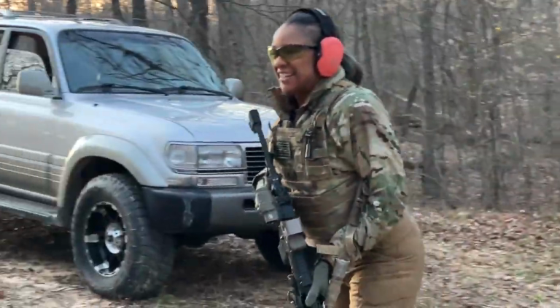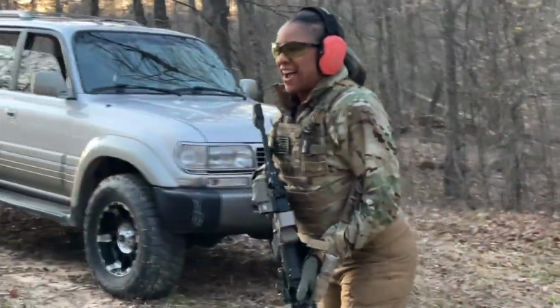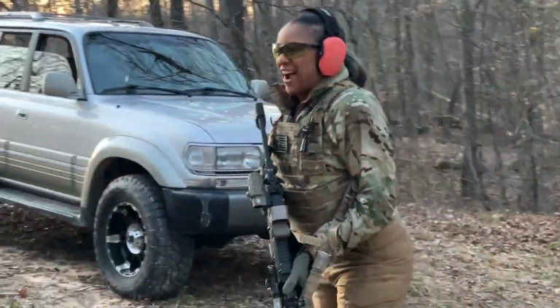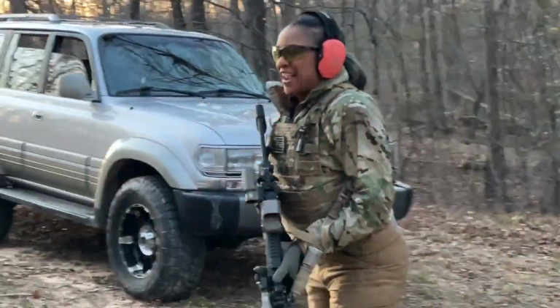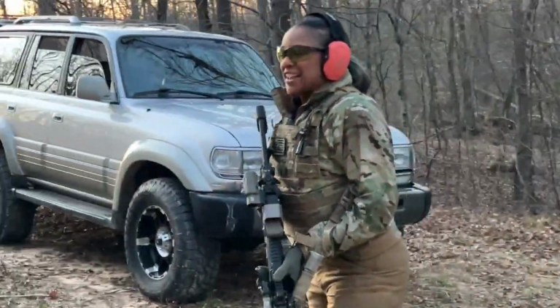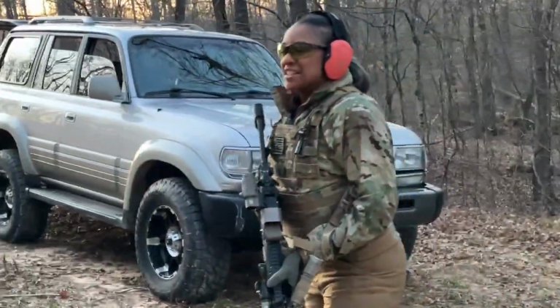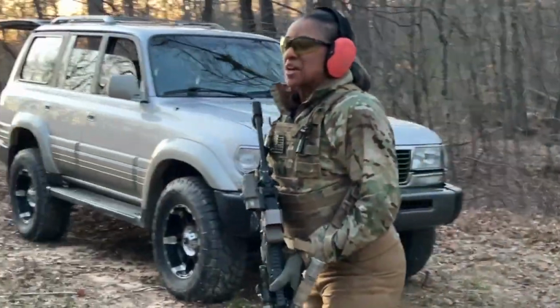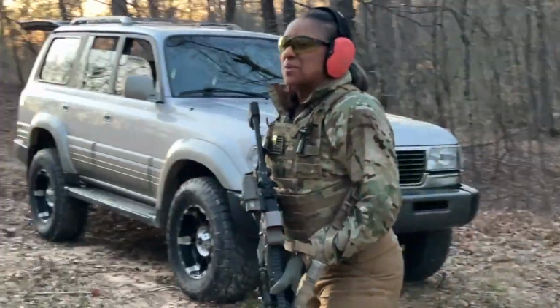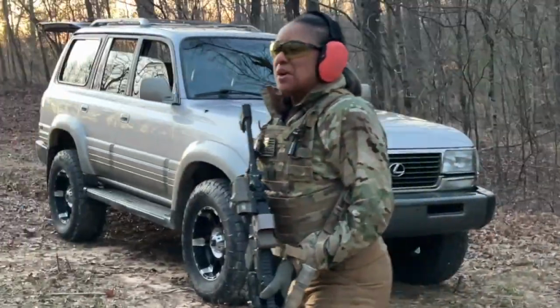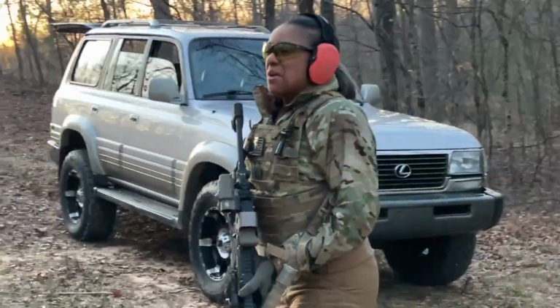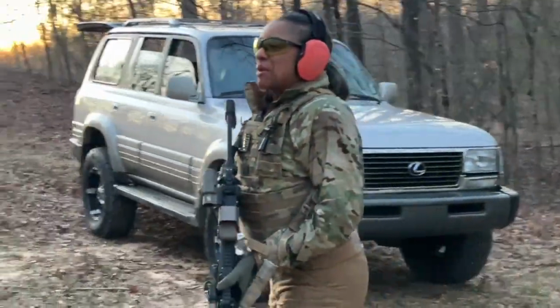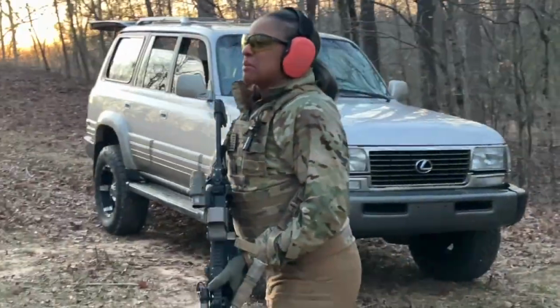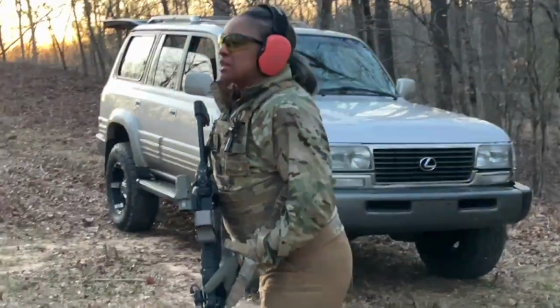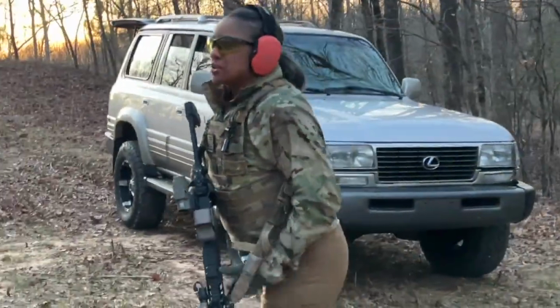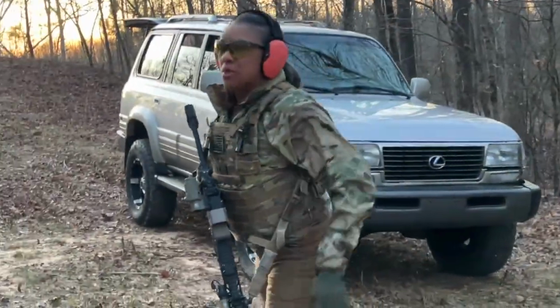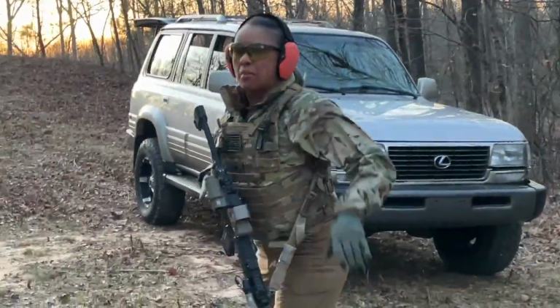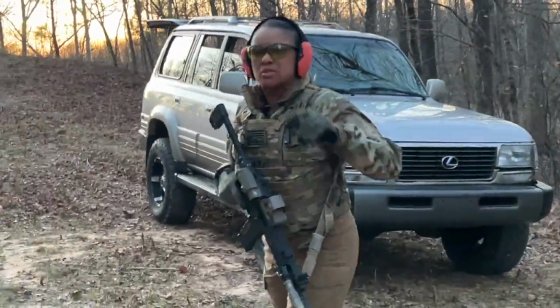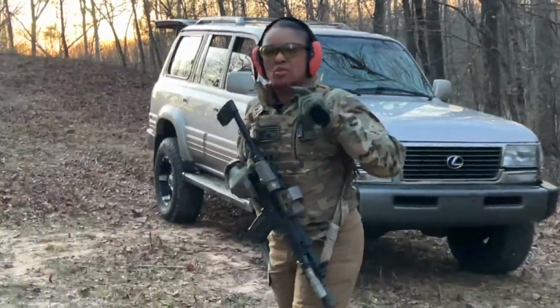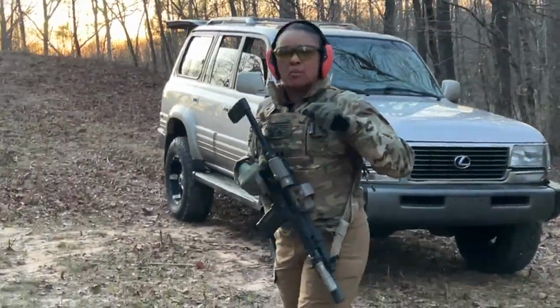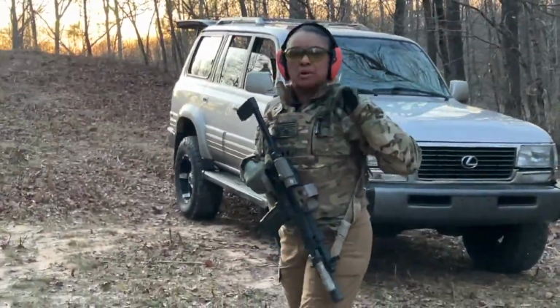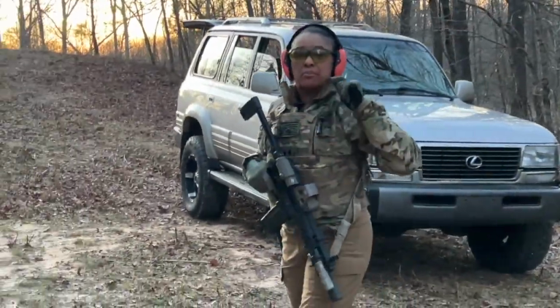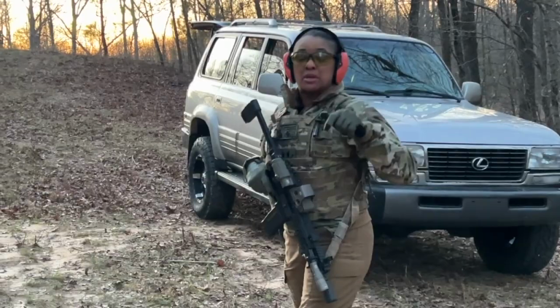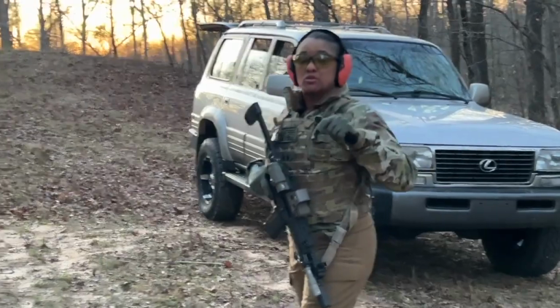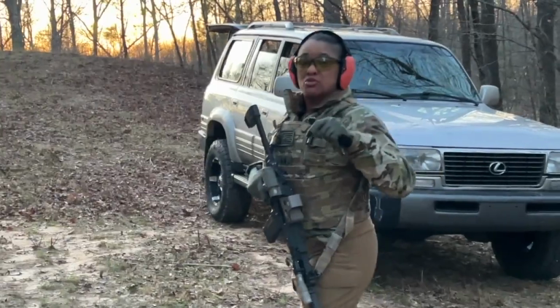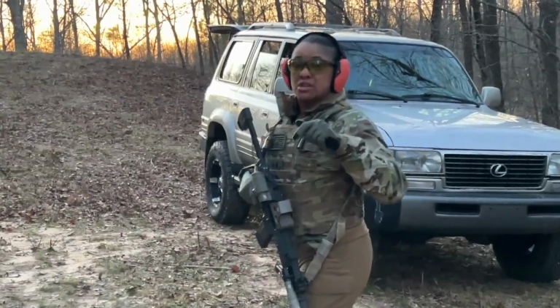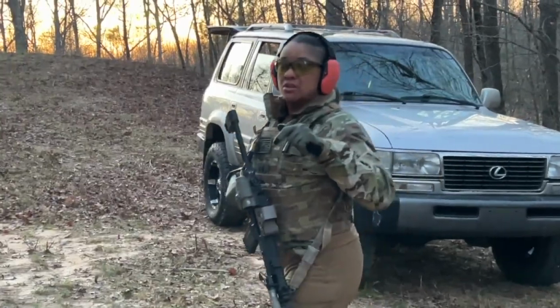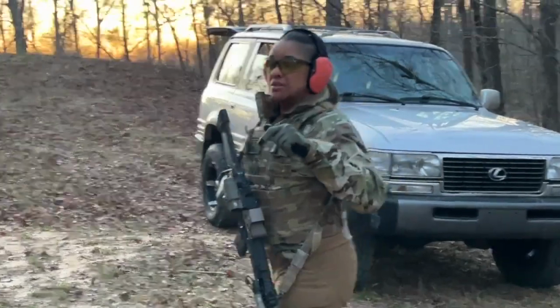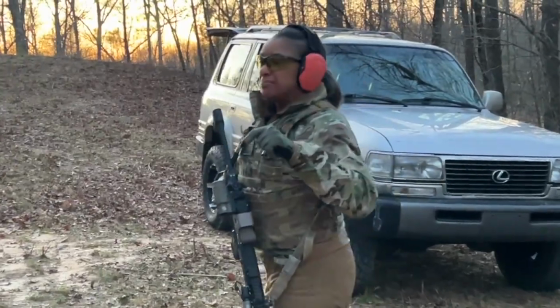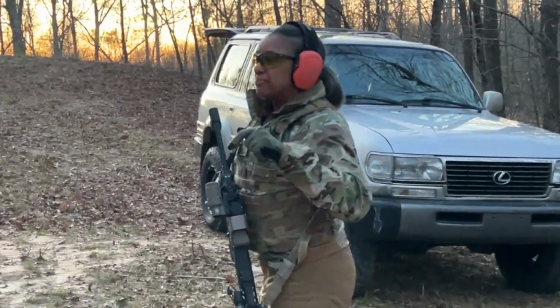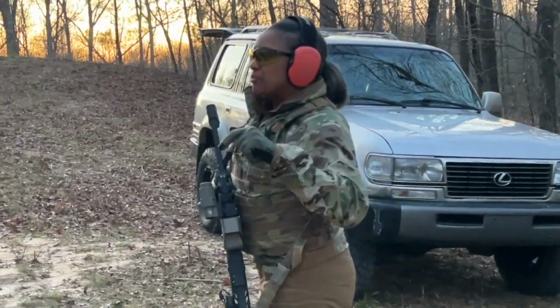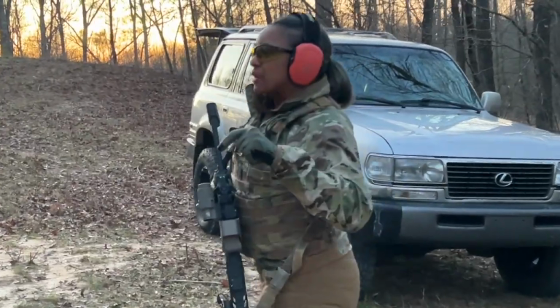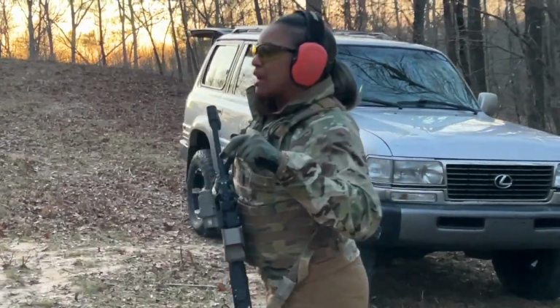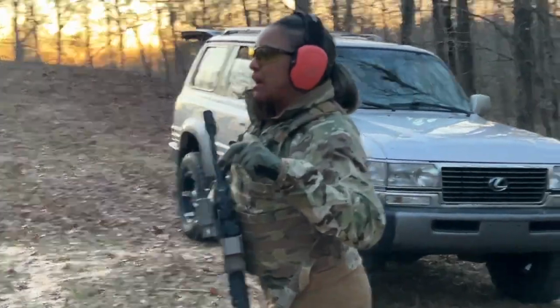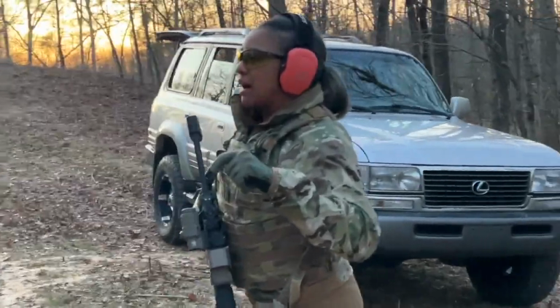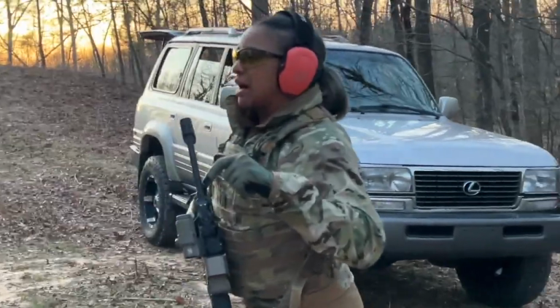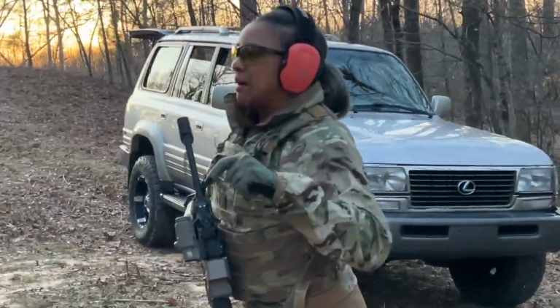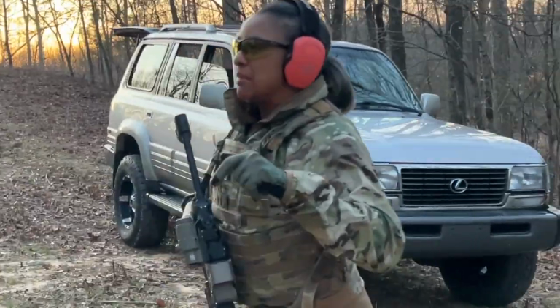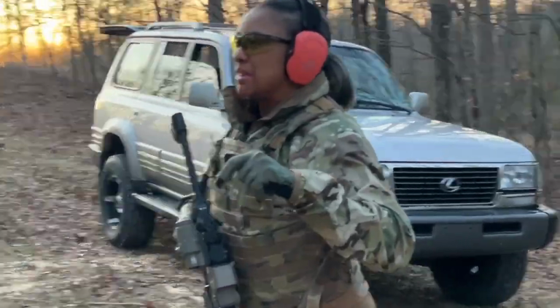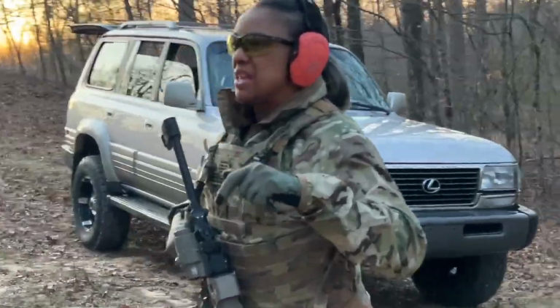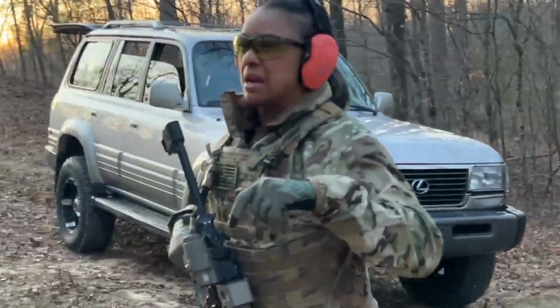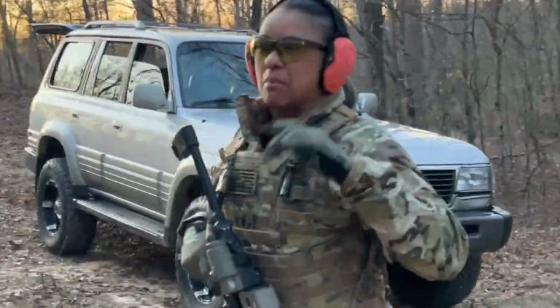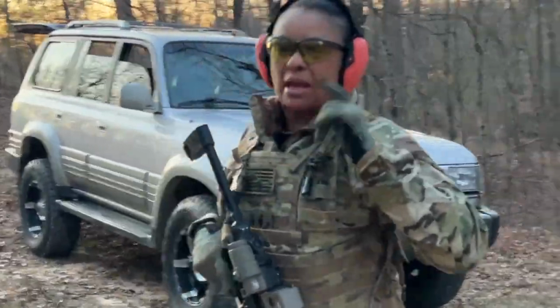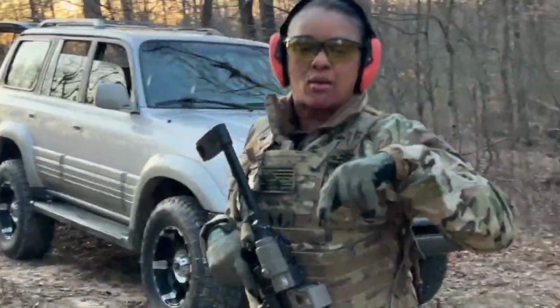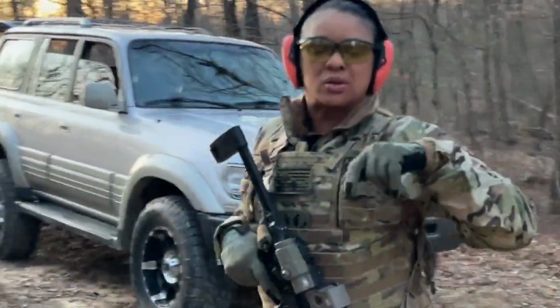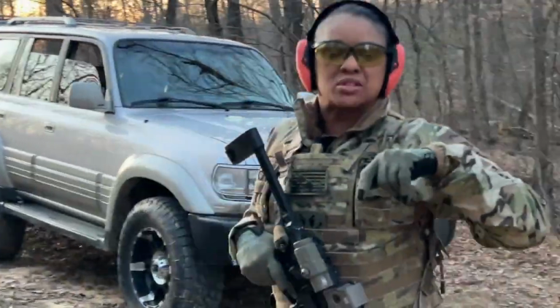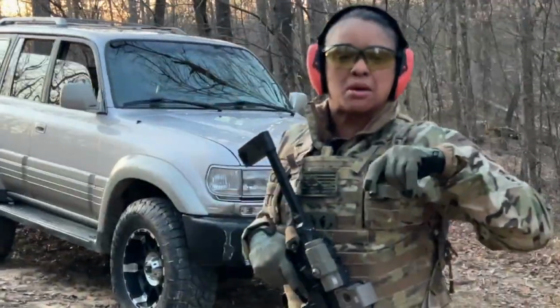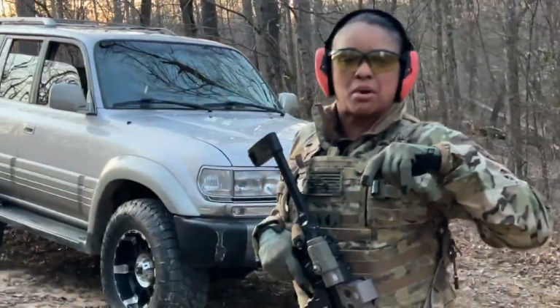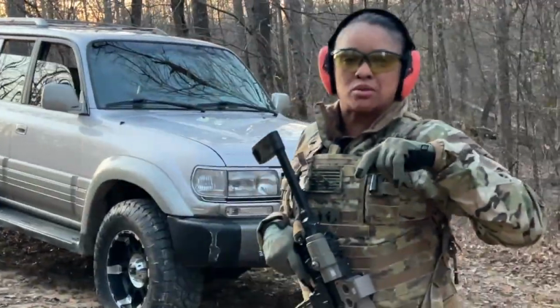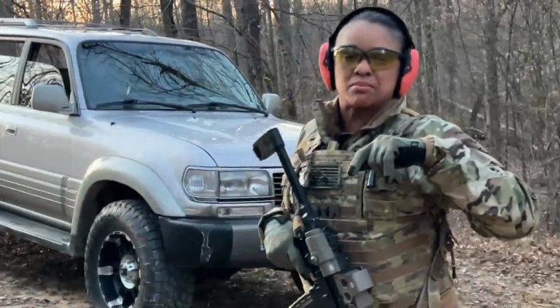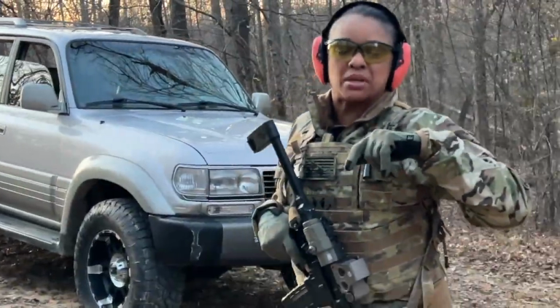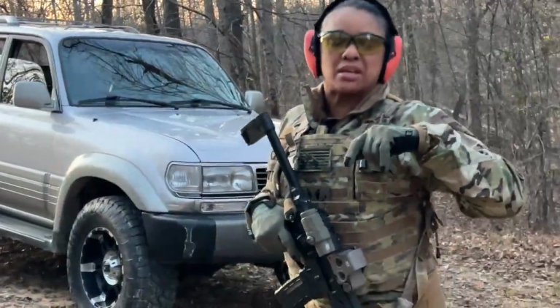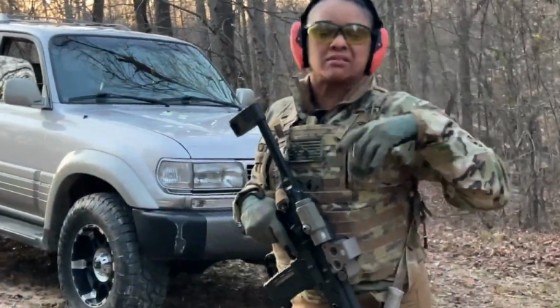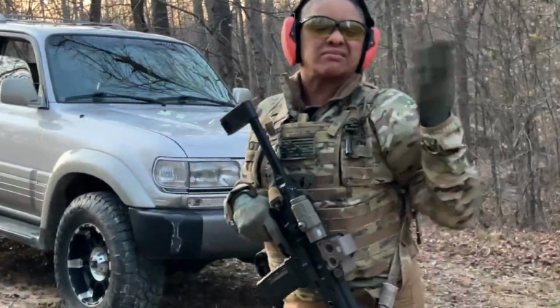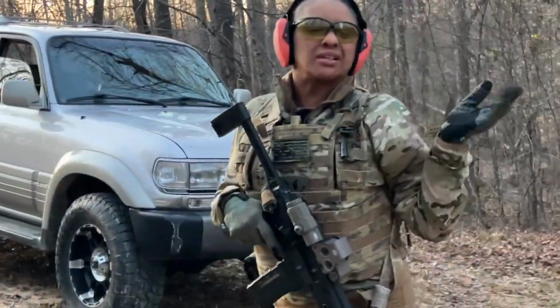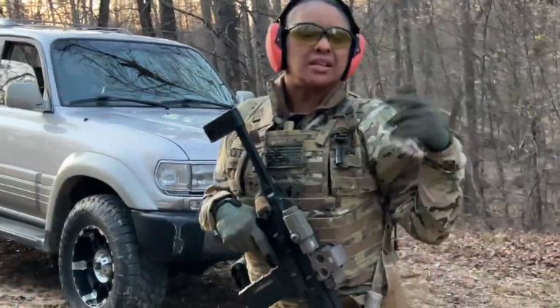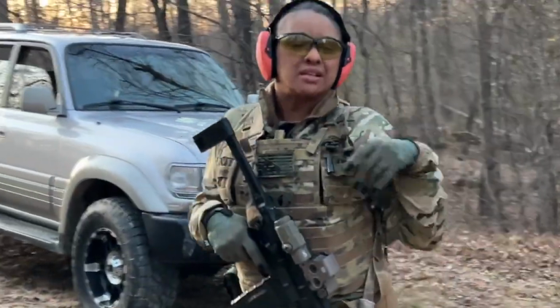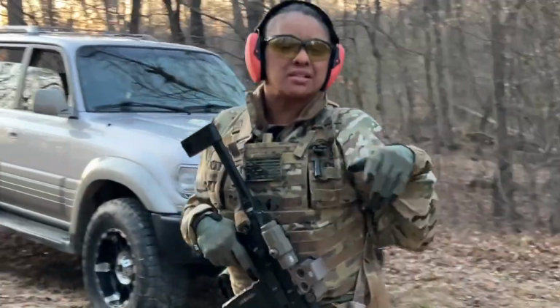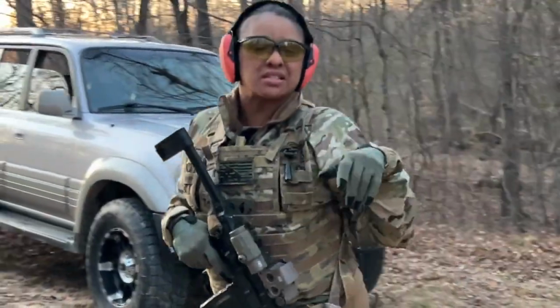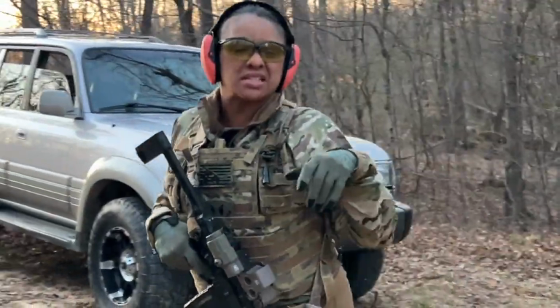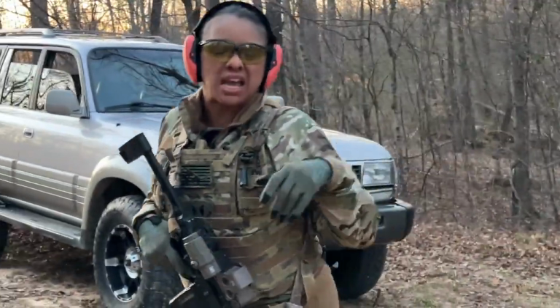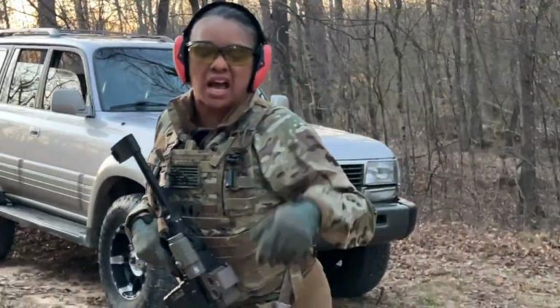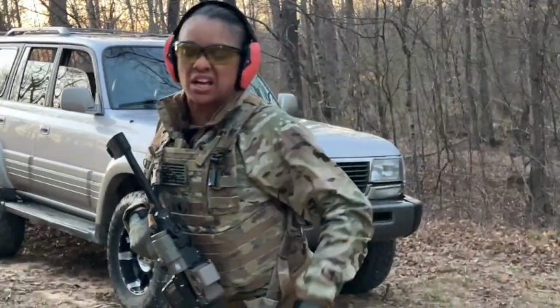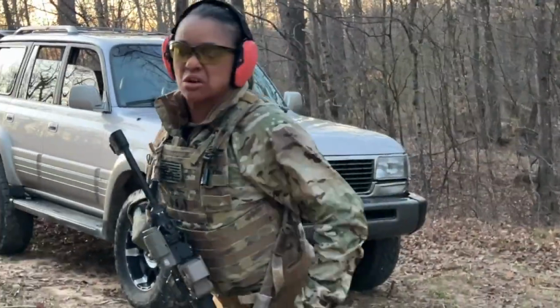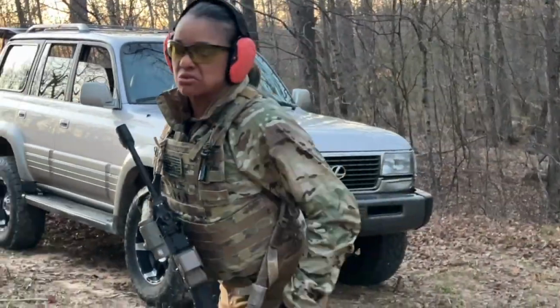All right, so what I'm going to do — I'm going to start with a build drill, and then I may go into a Mozambique. Let's just see how it goes.